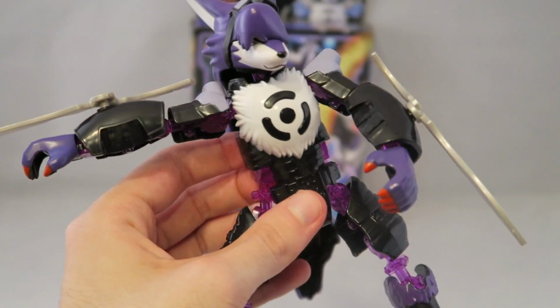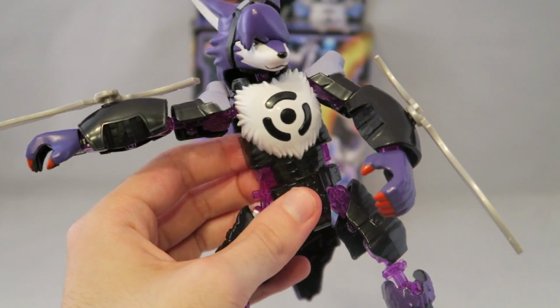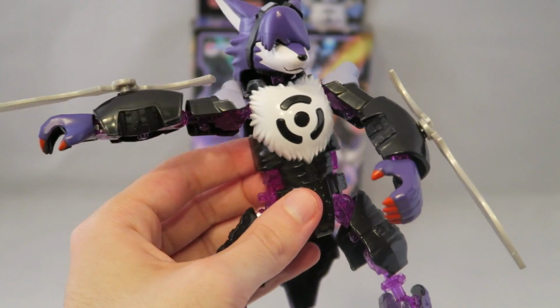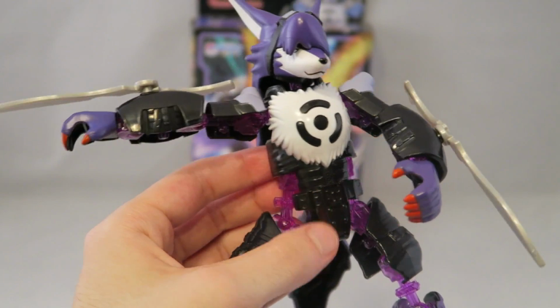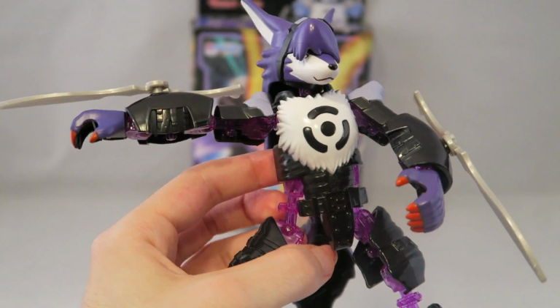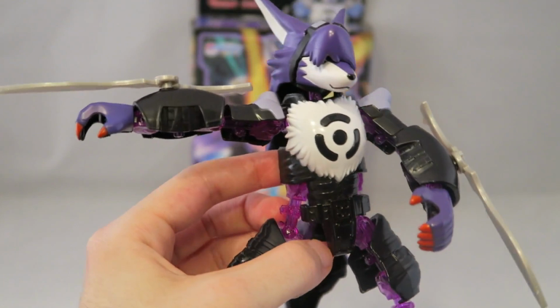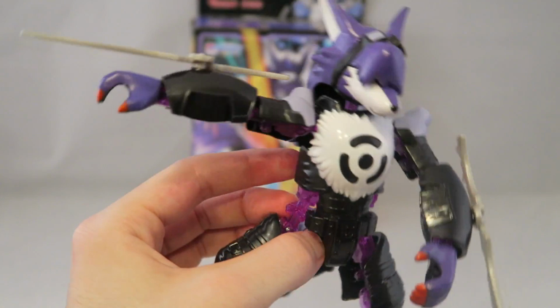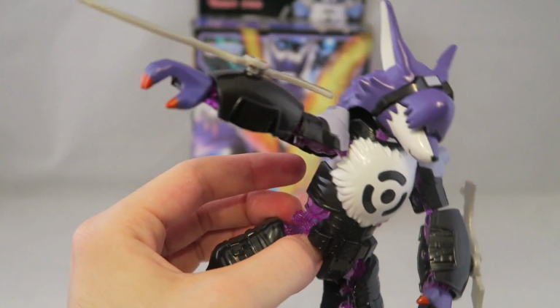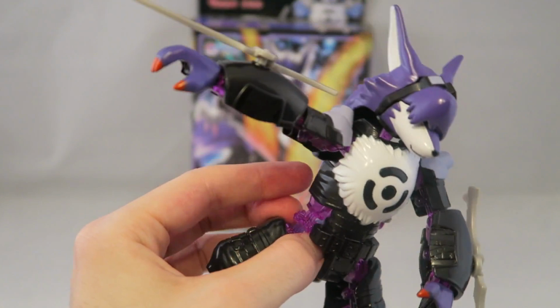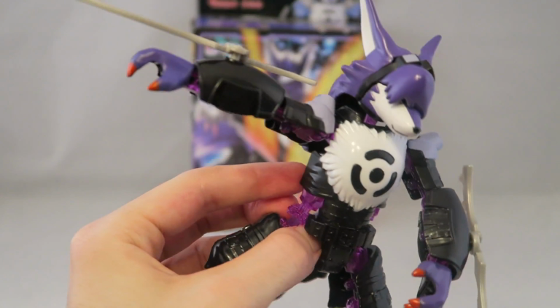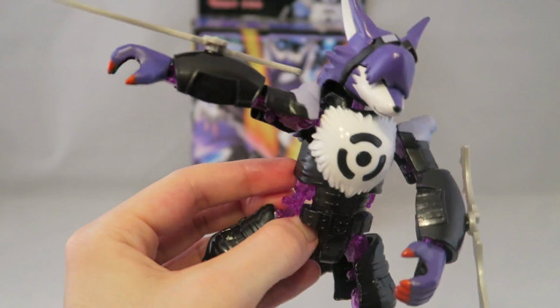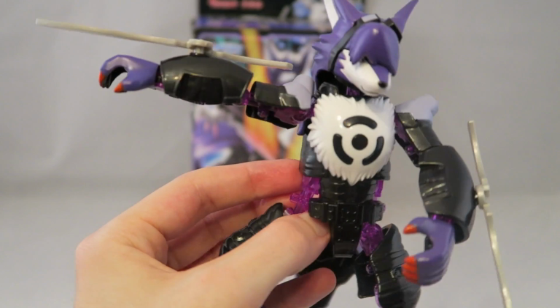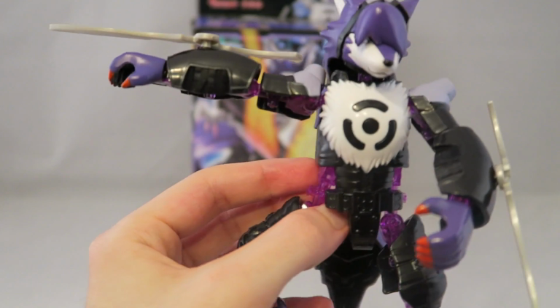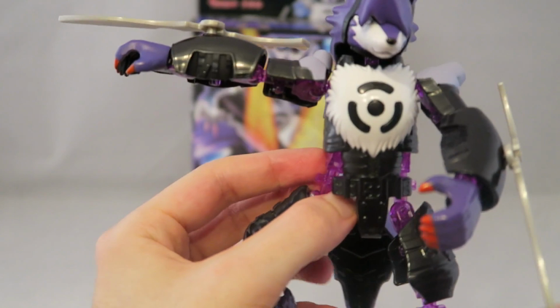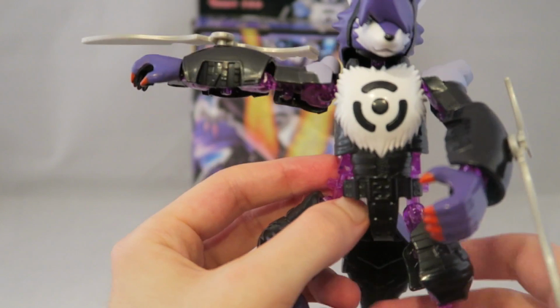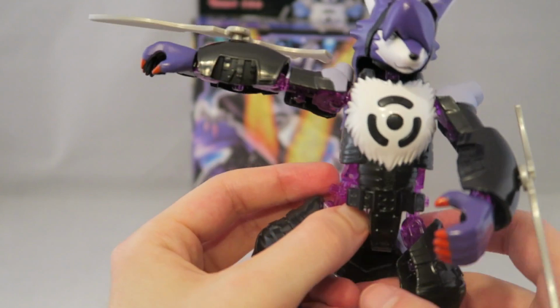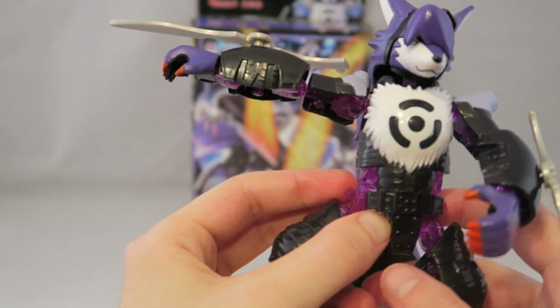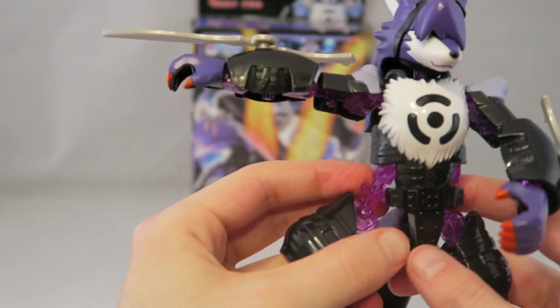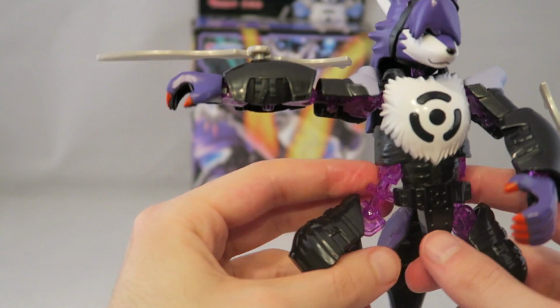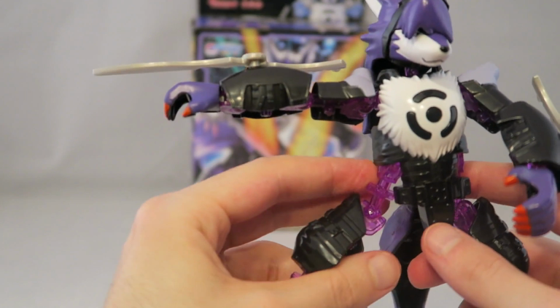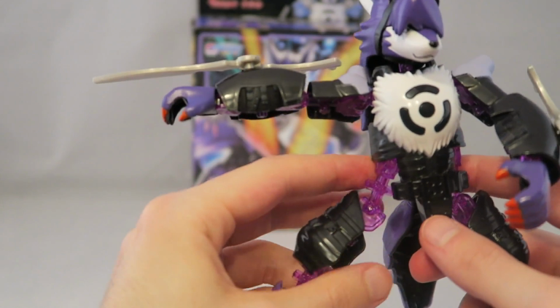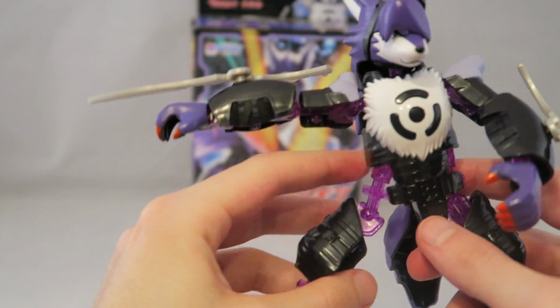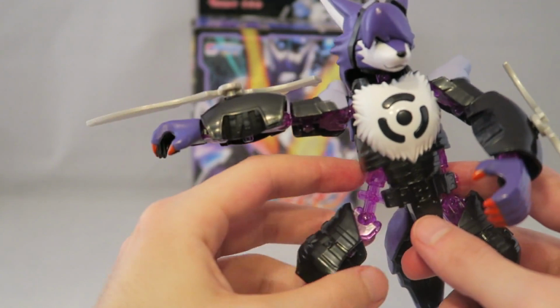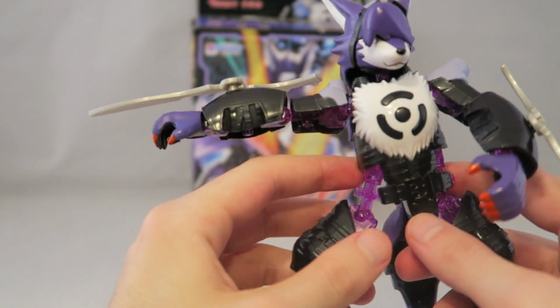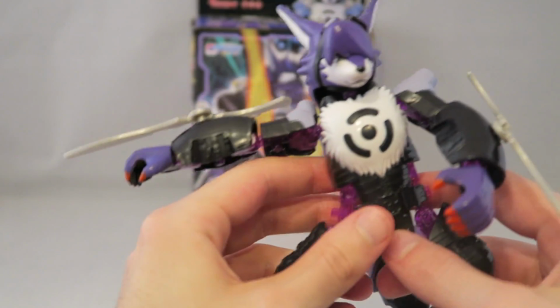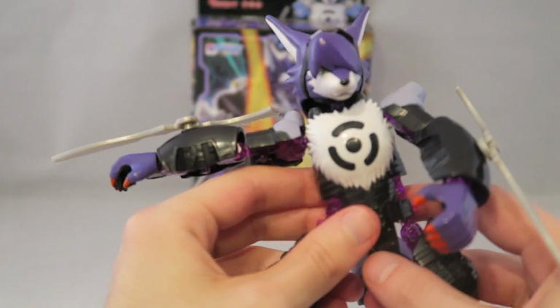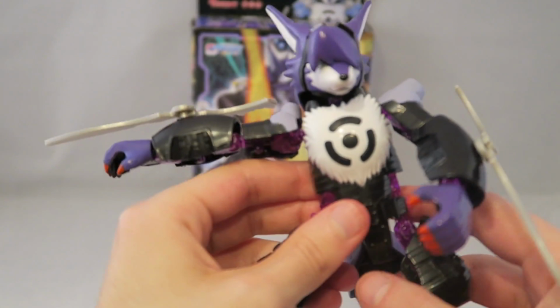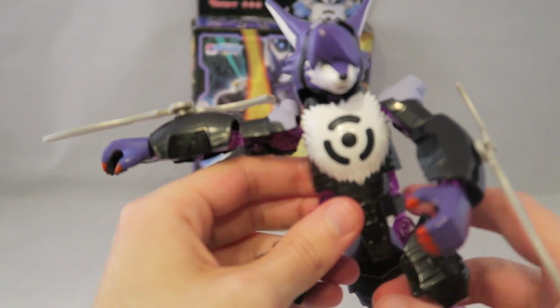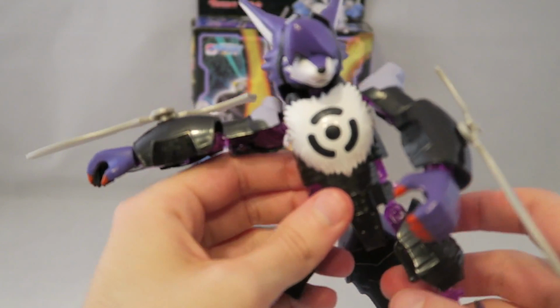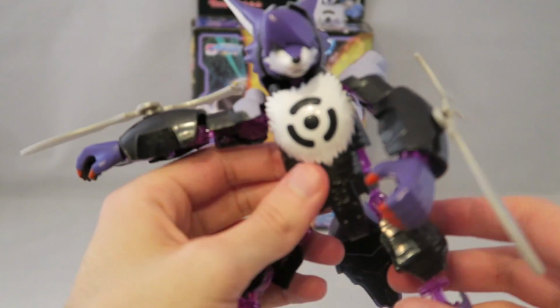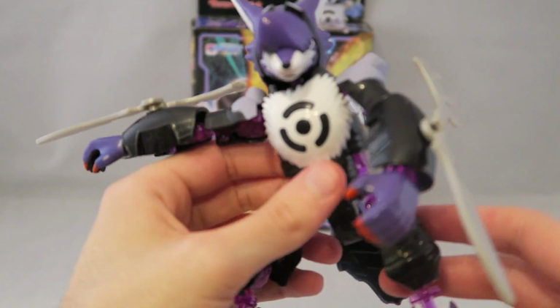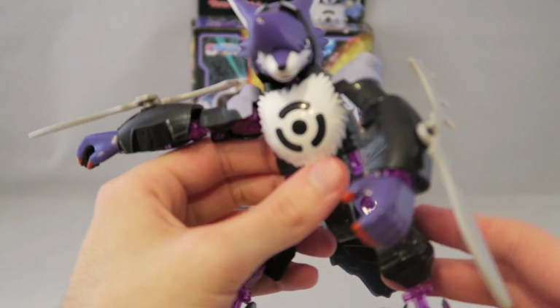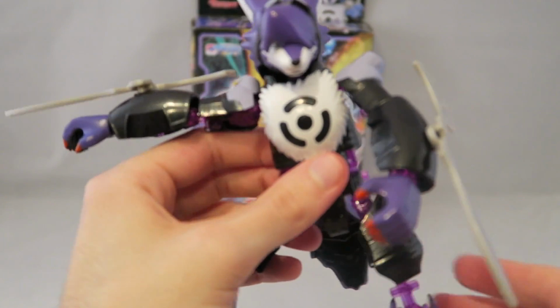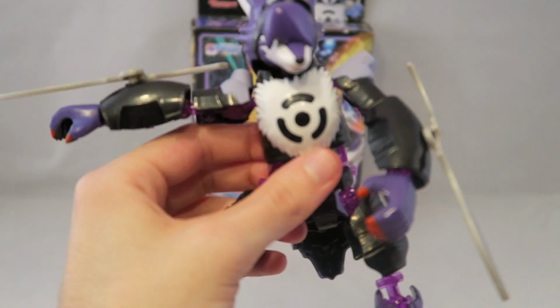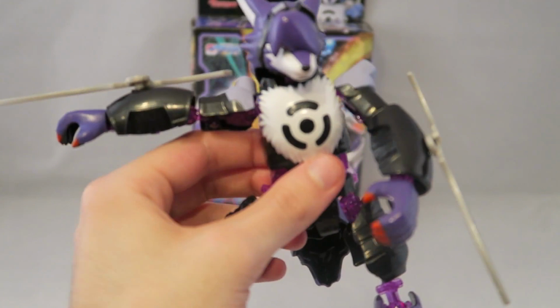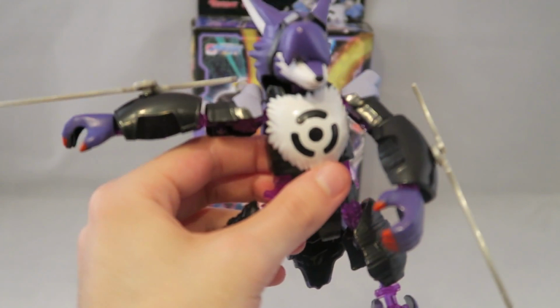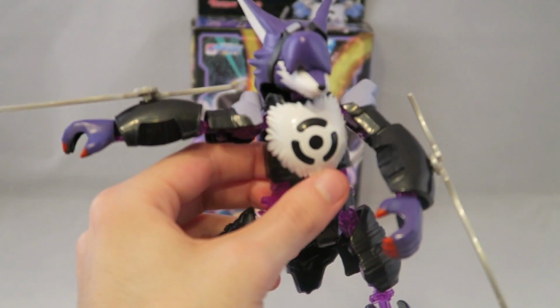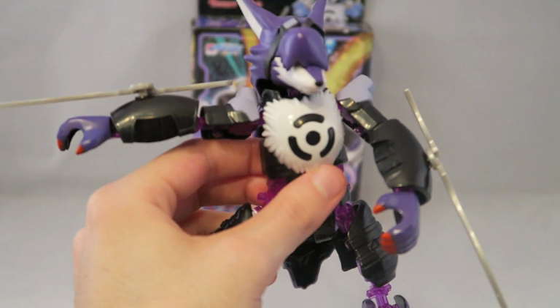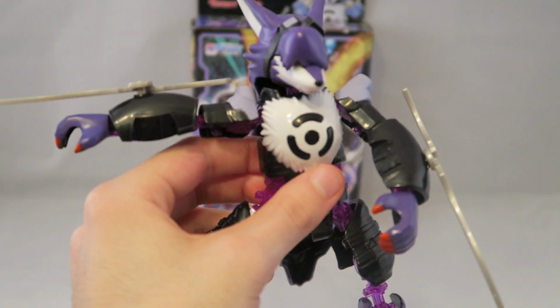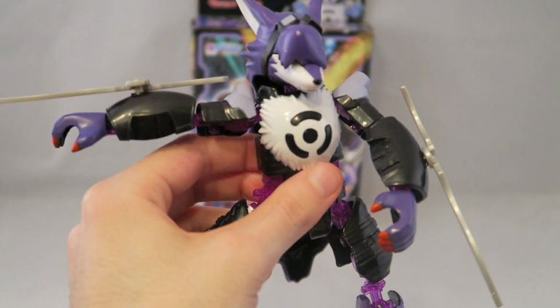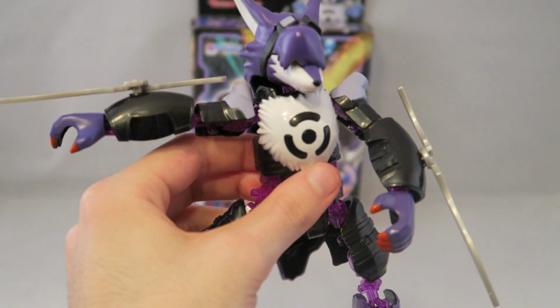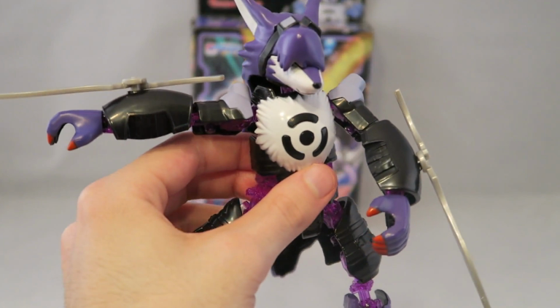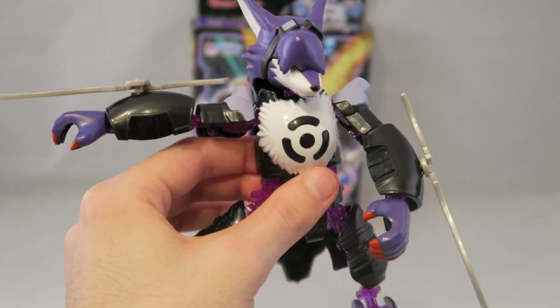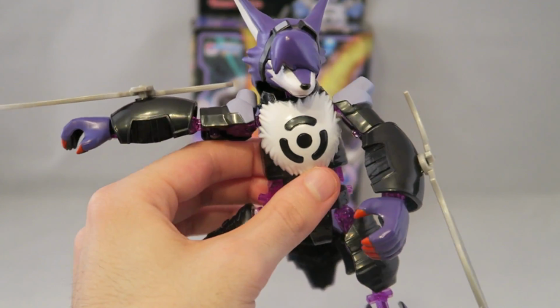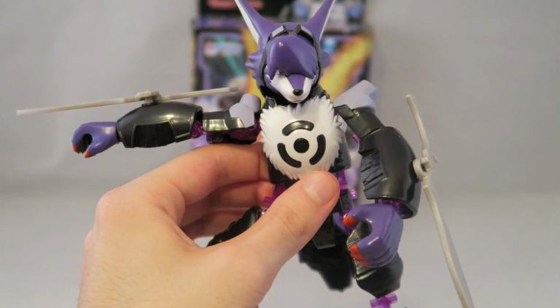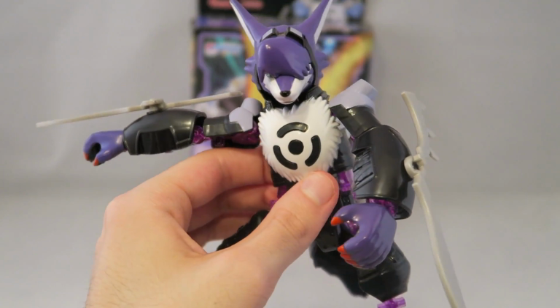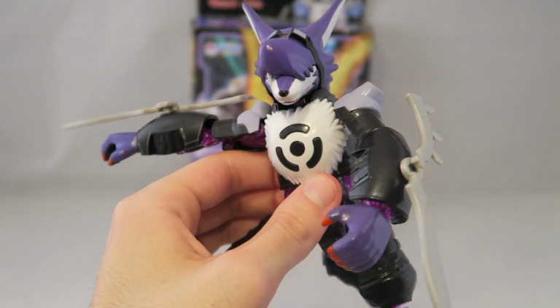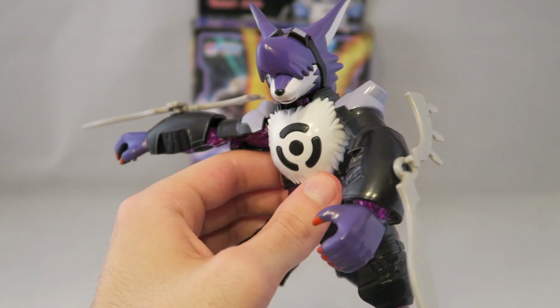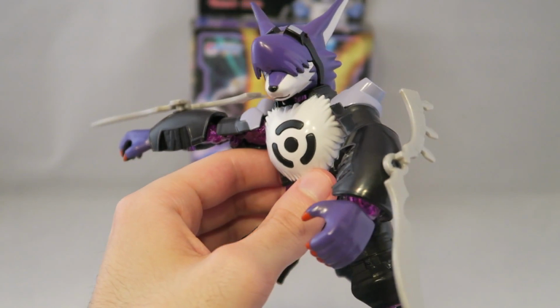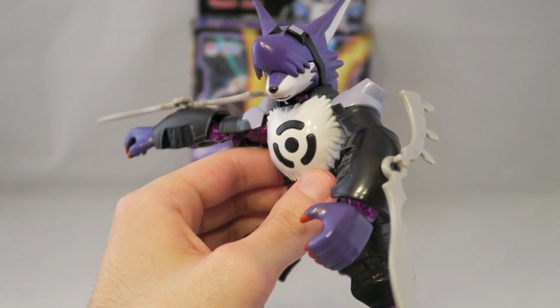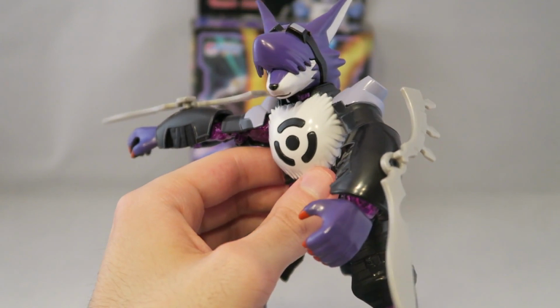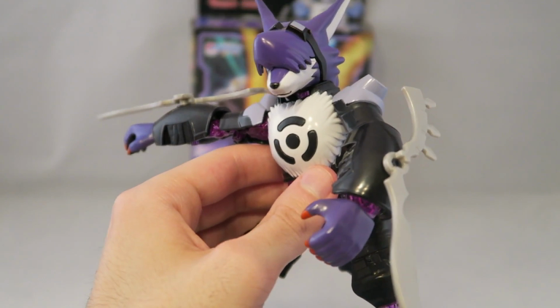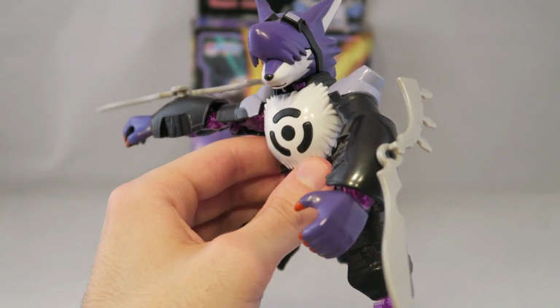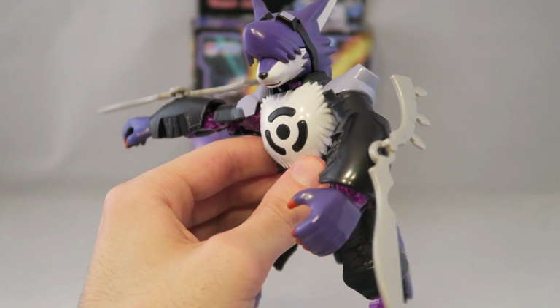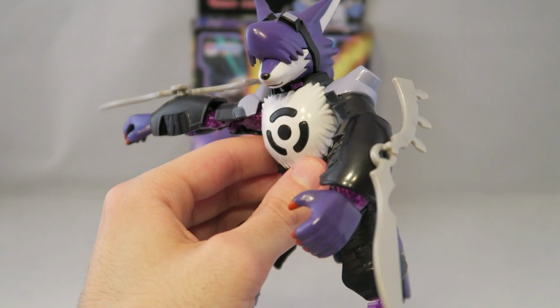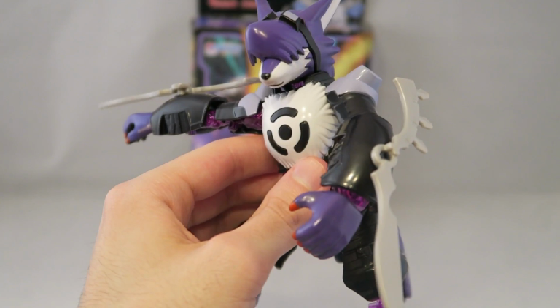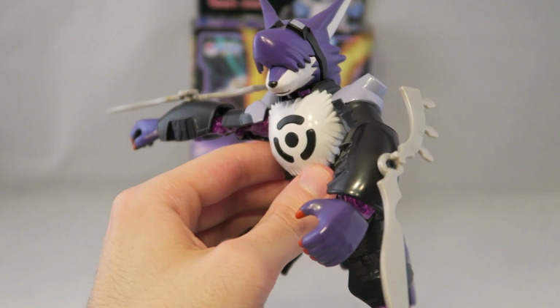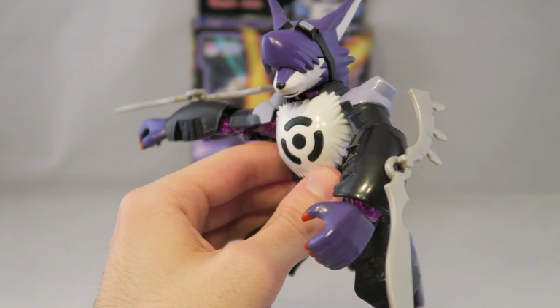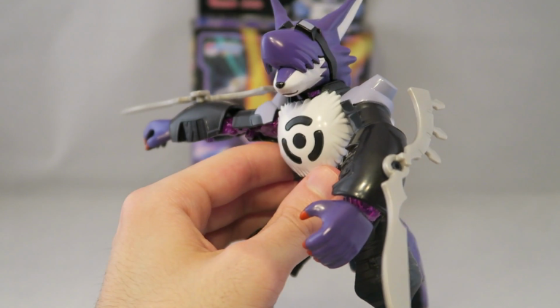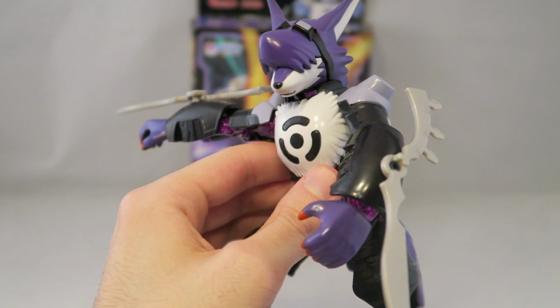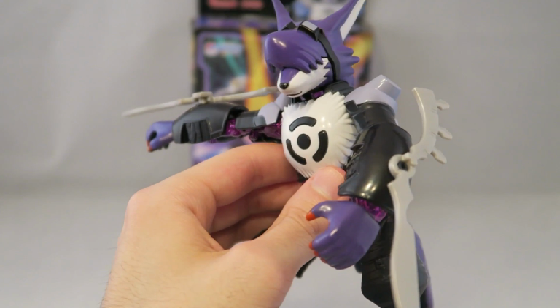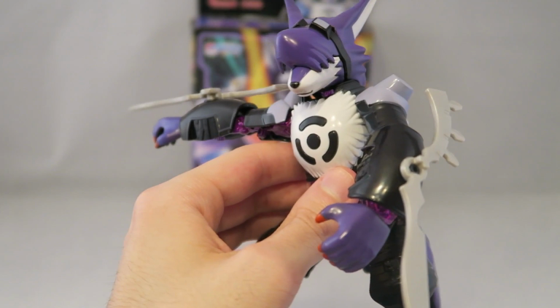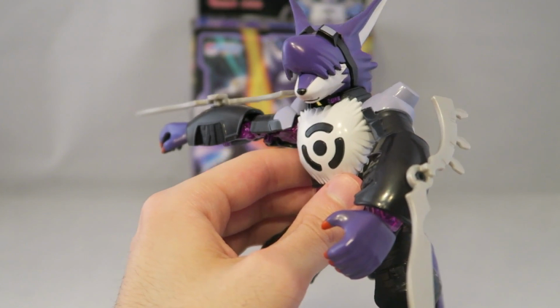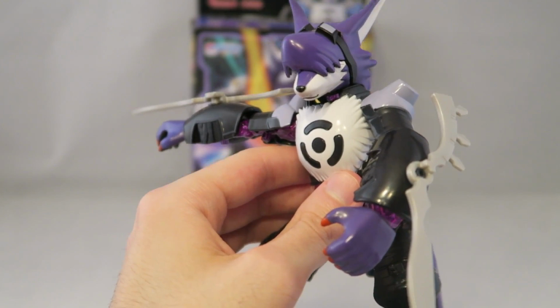That's the basic intro for the figure. The thing is, I really like the design of this Digimon character, which is why I was disappointed for one reason.